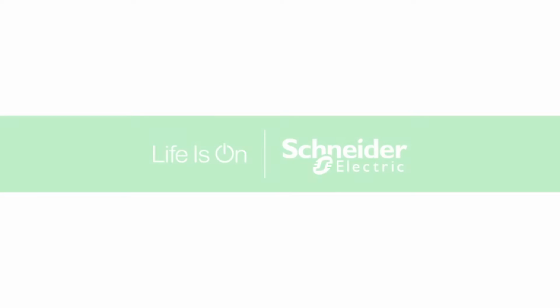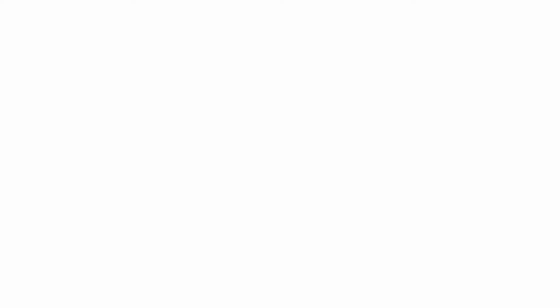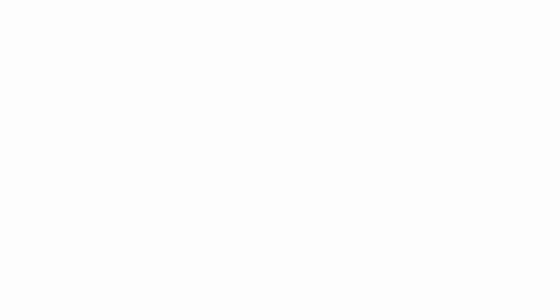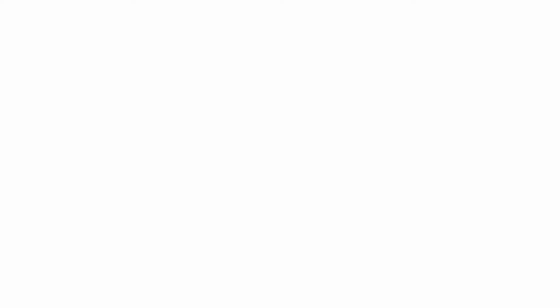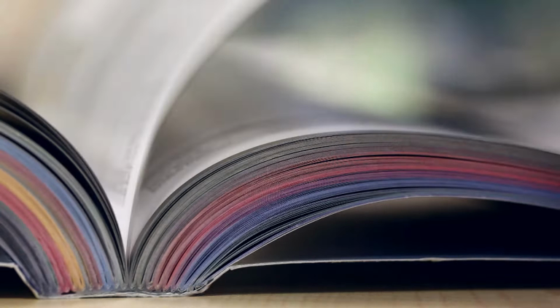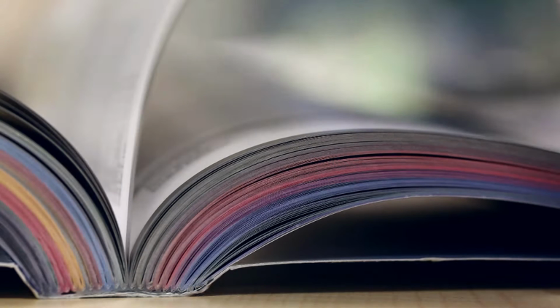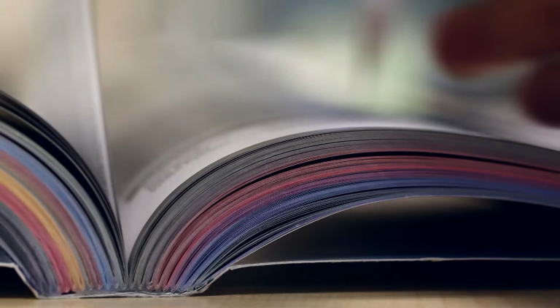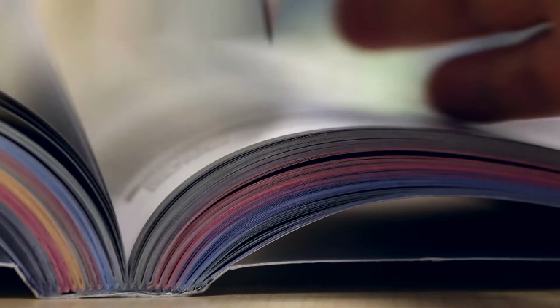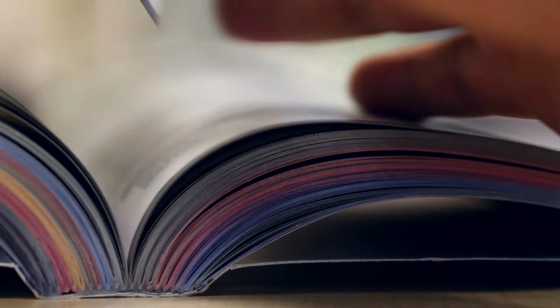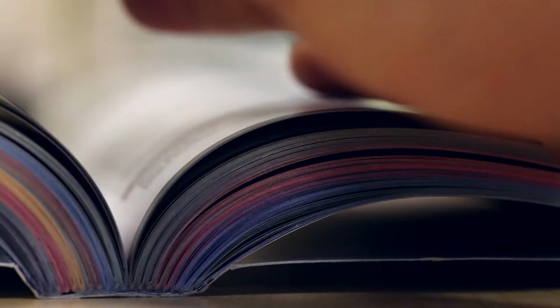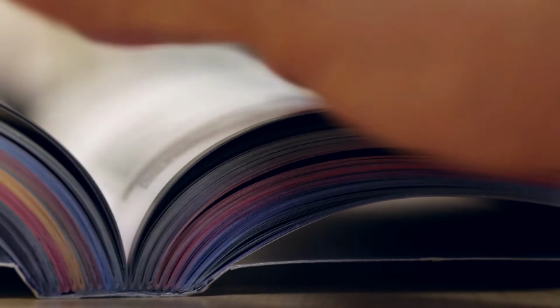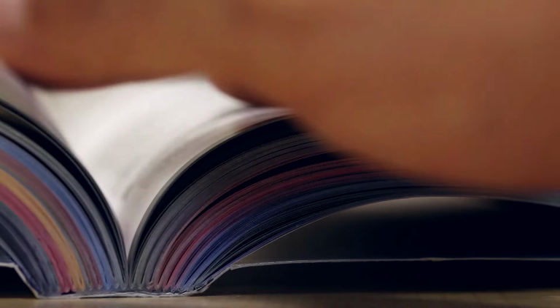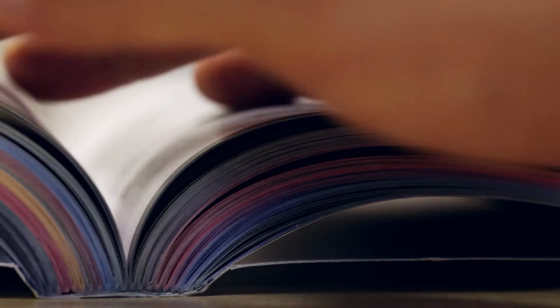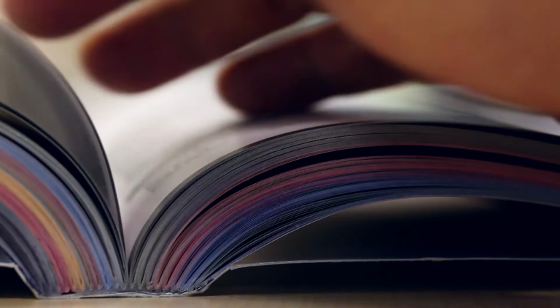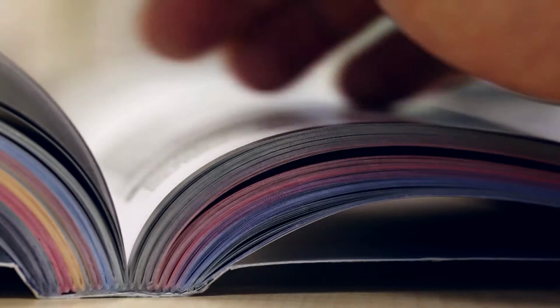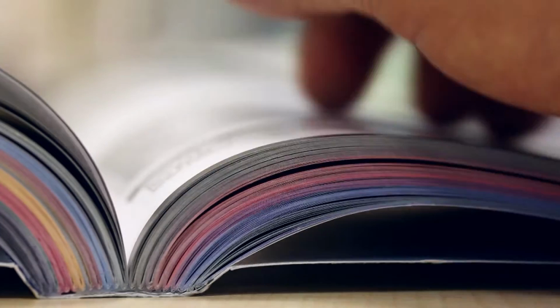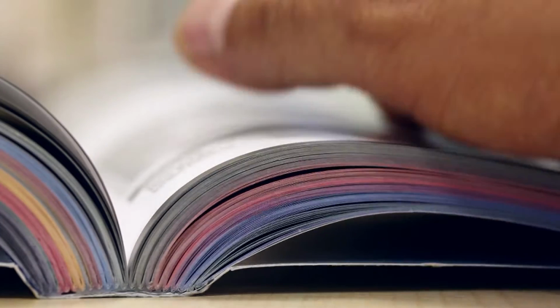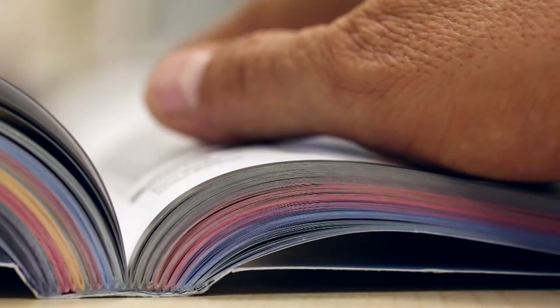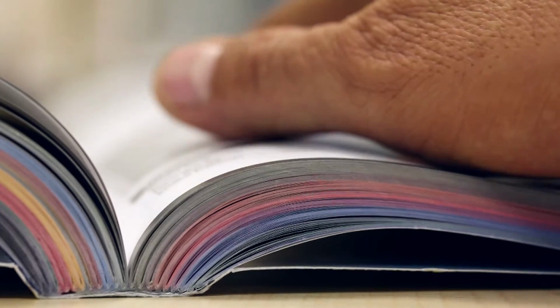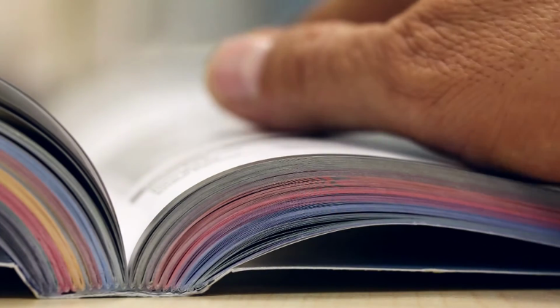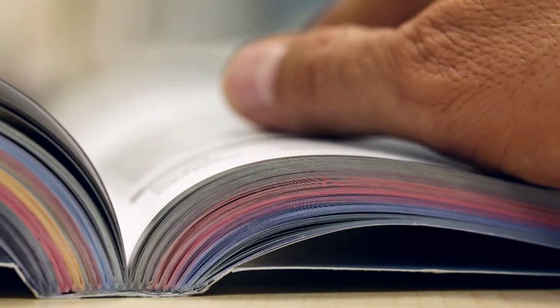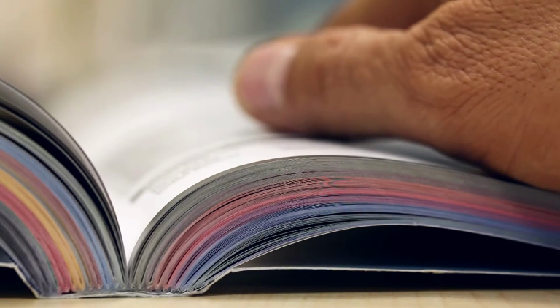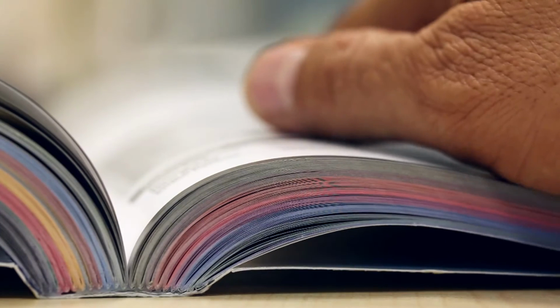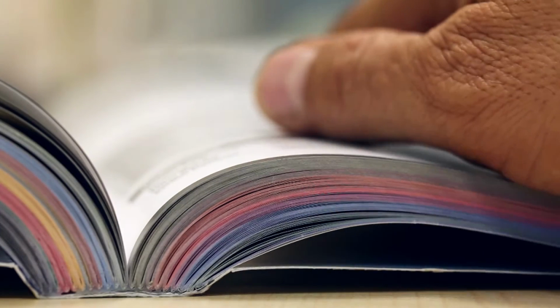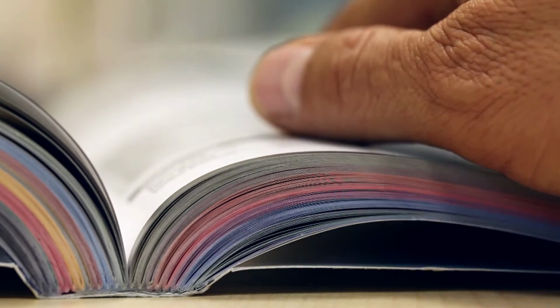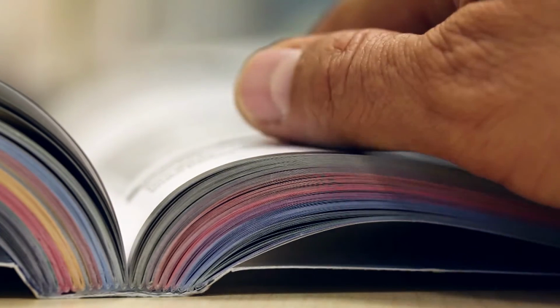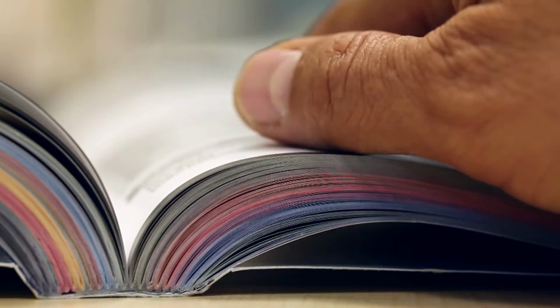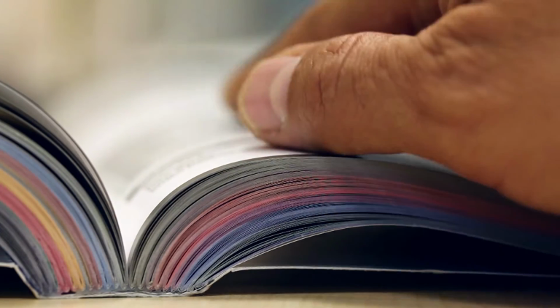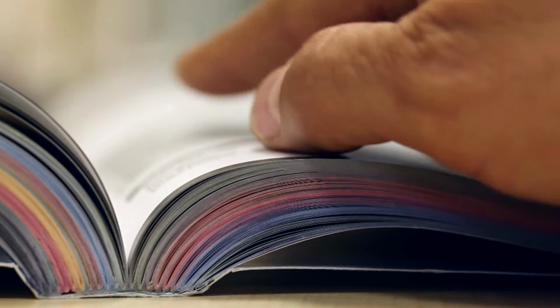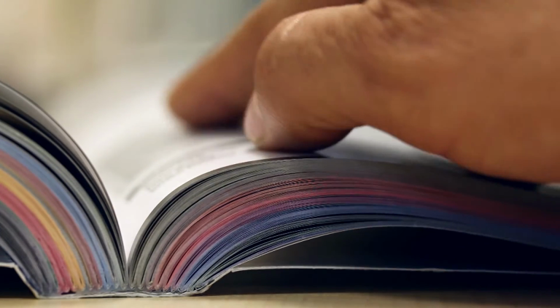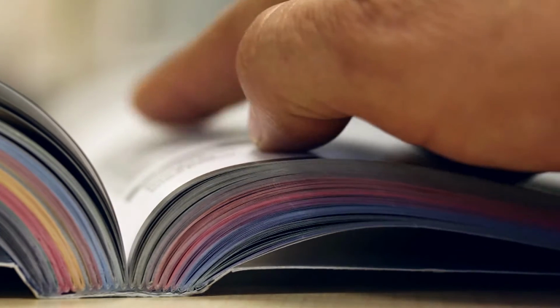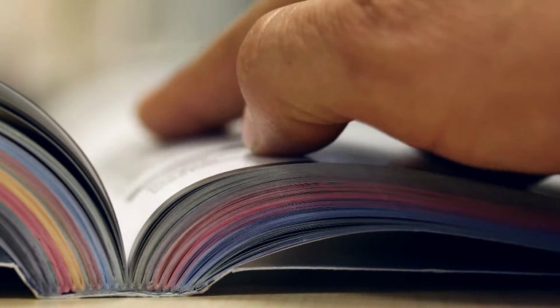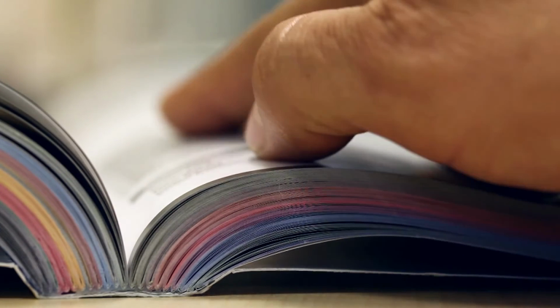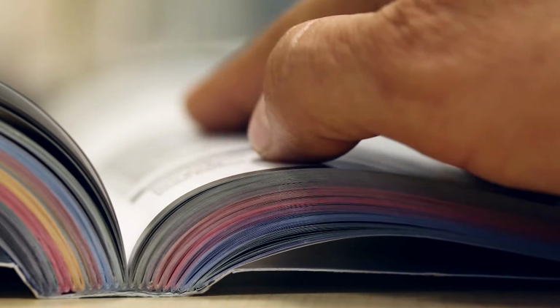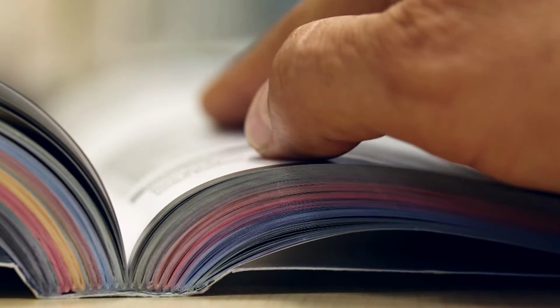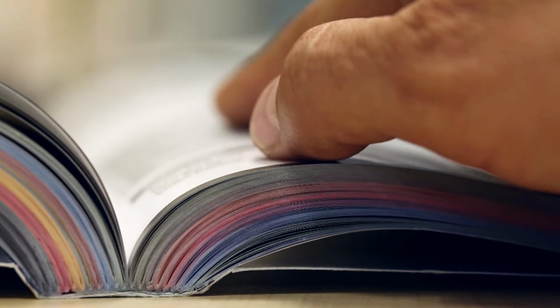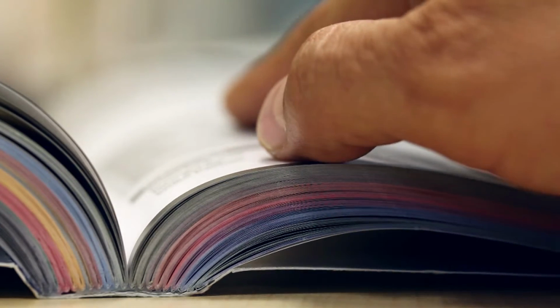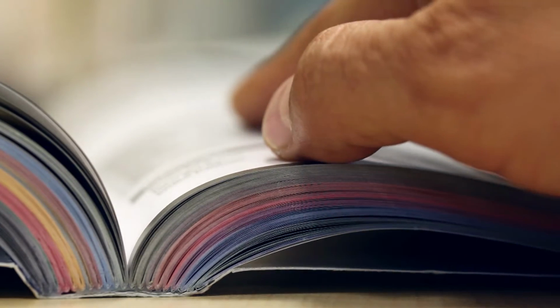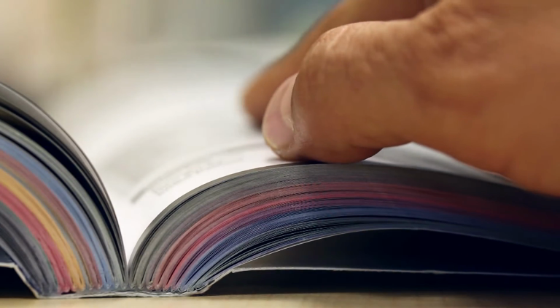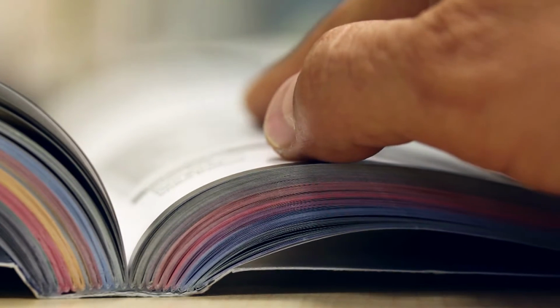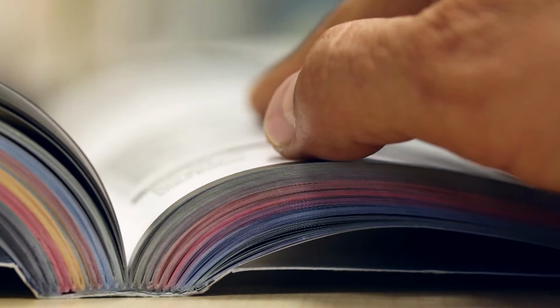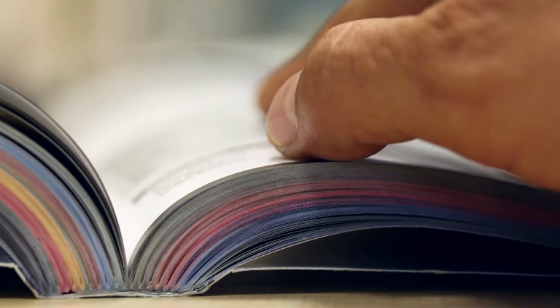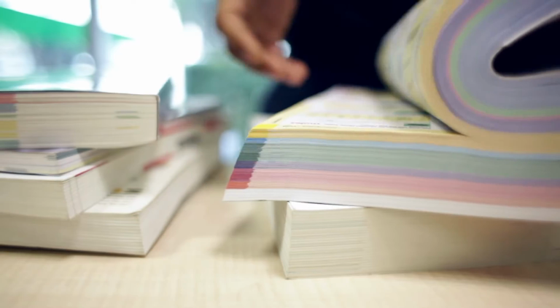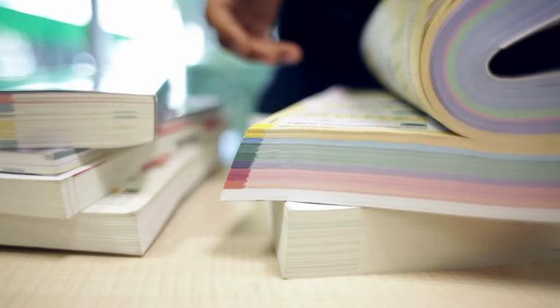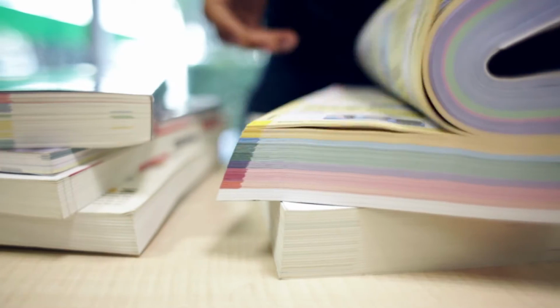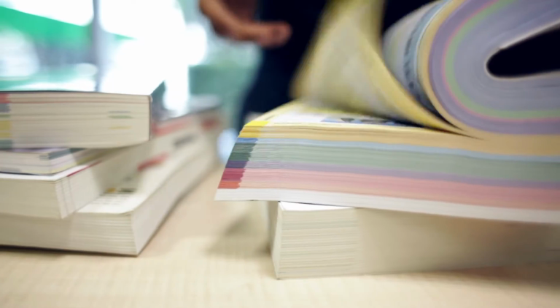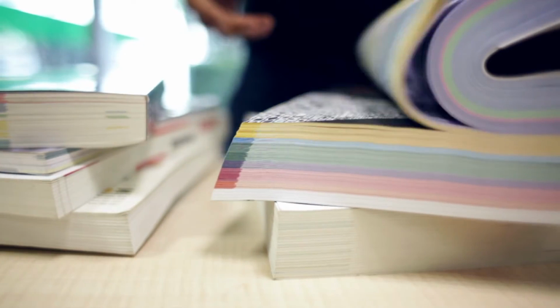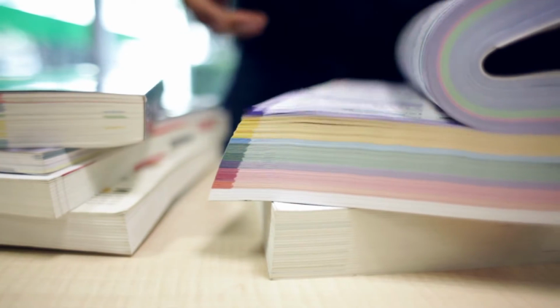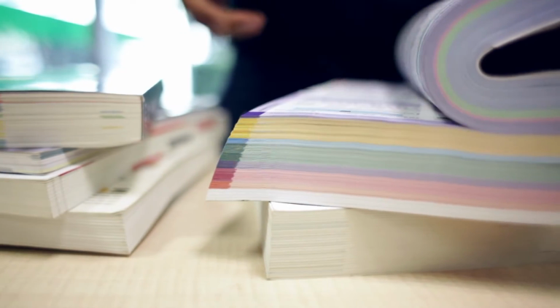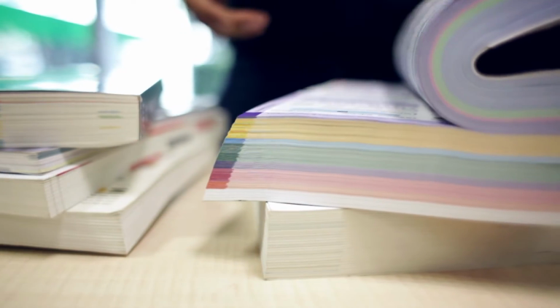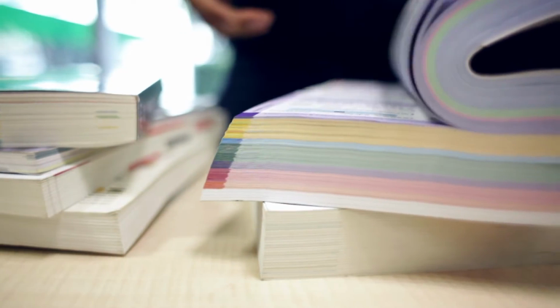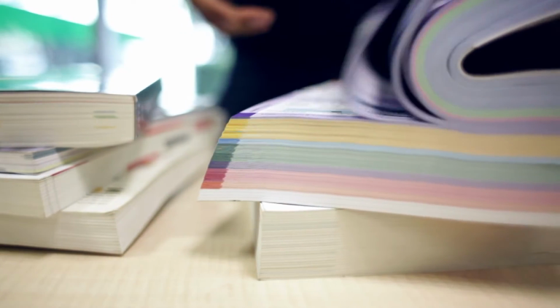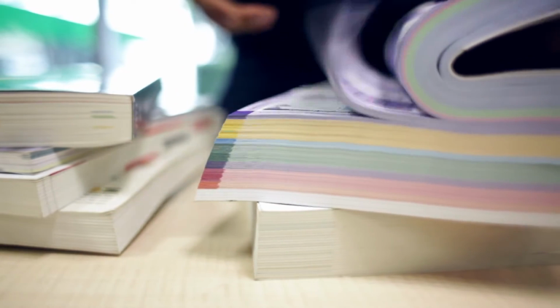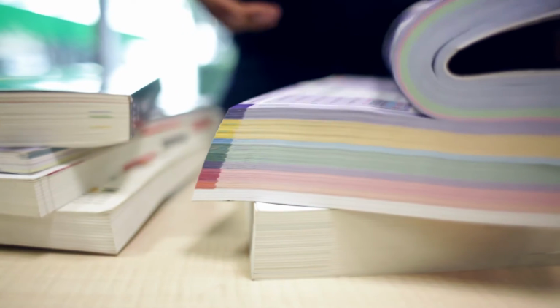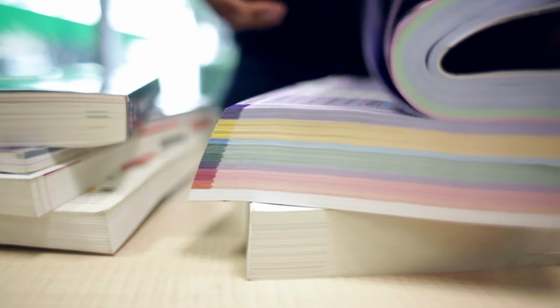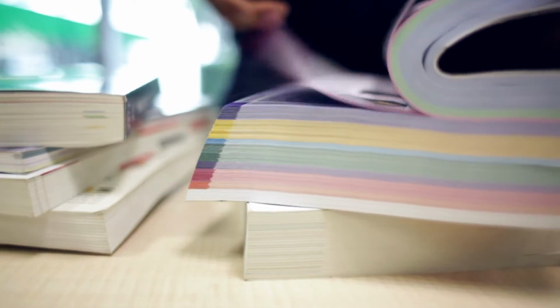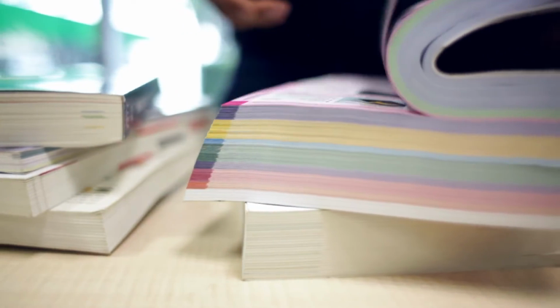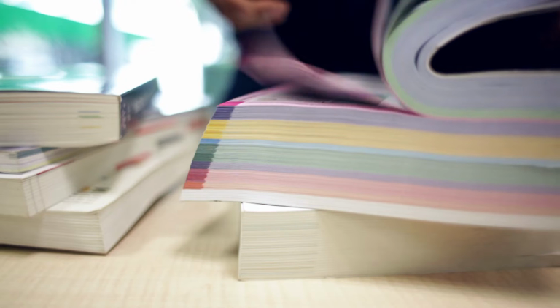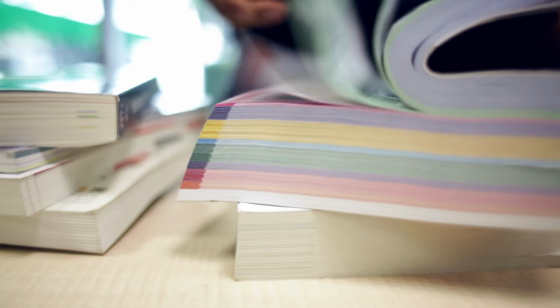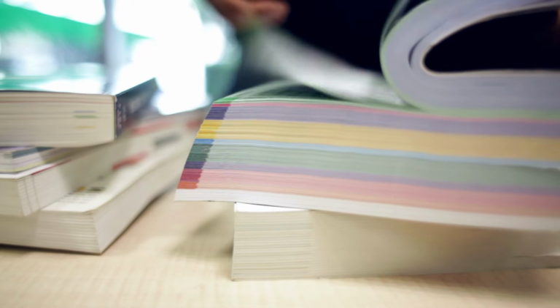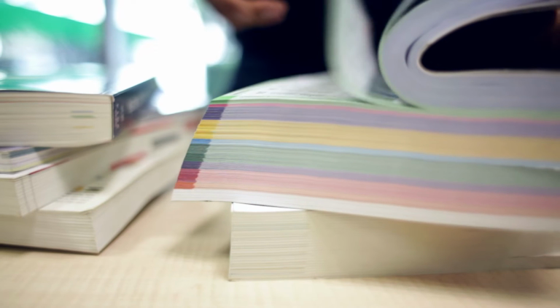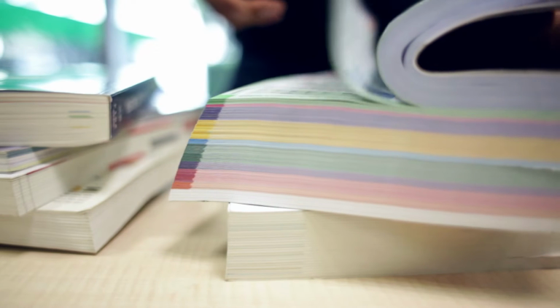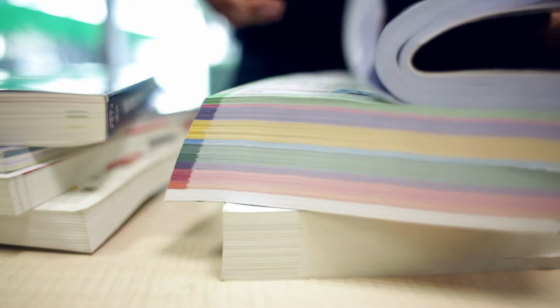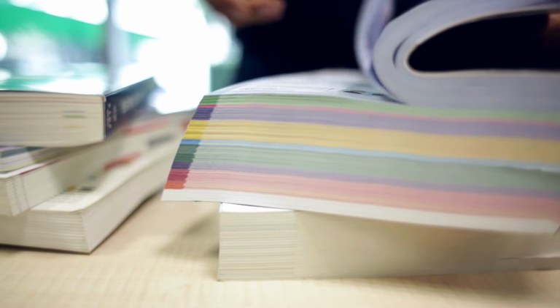Medium voltage projects have traditionally been time-consuming. Configuring and pricing your equipment using a print catalogue could take days.